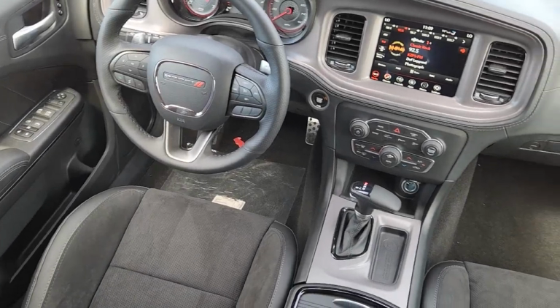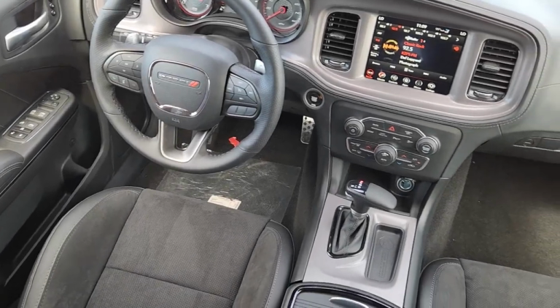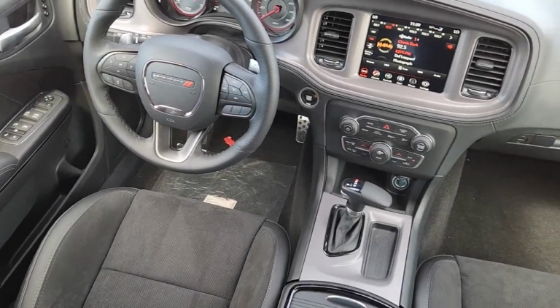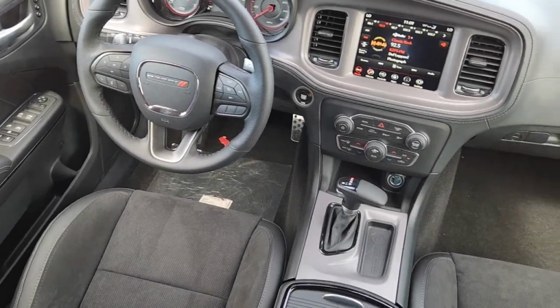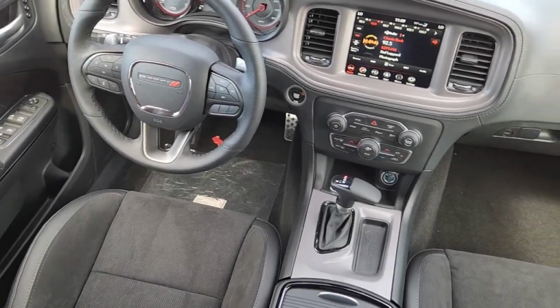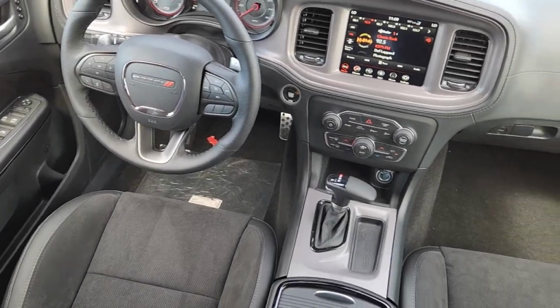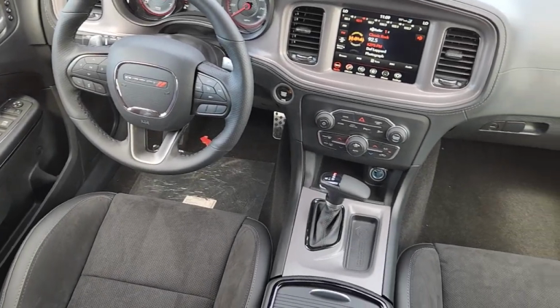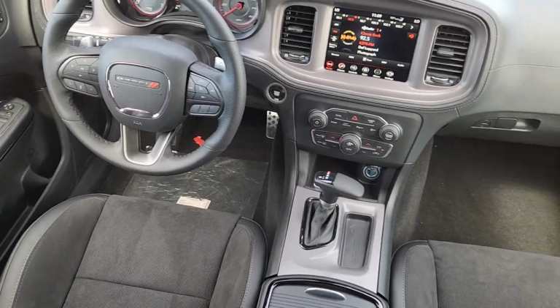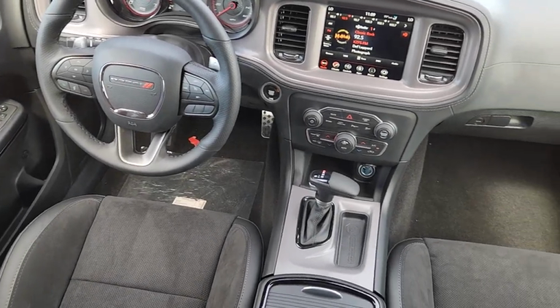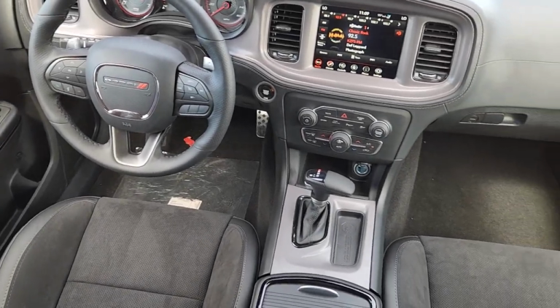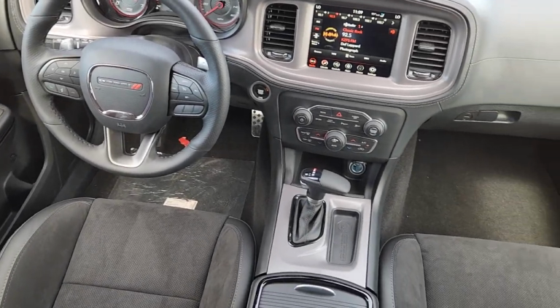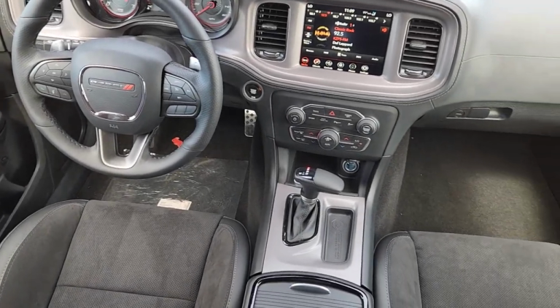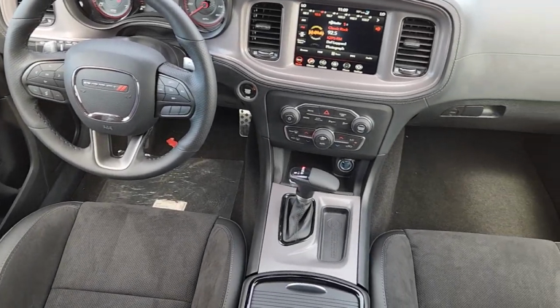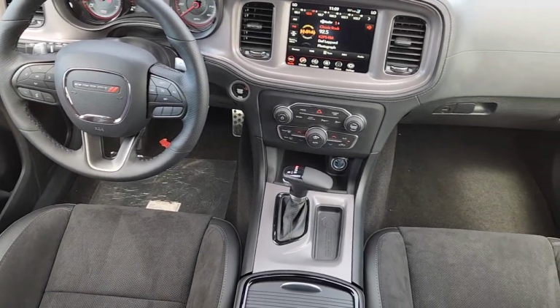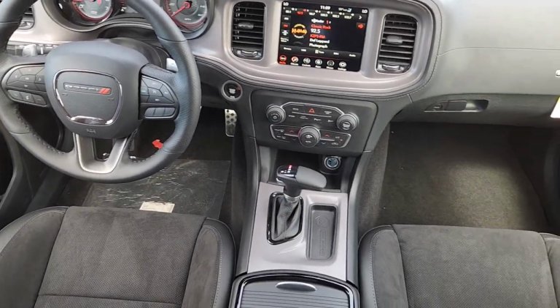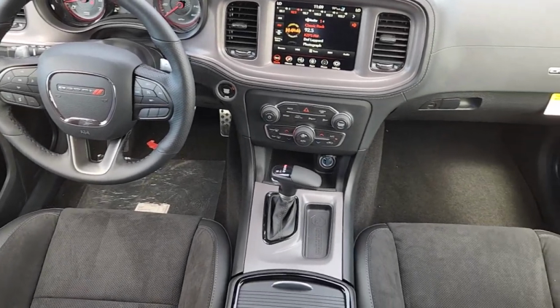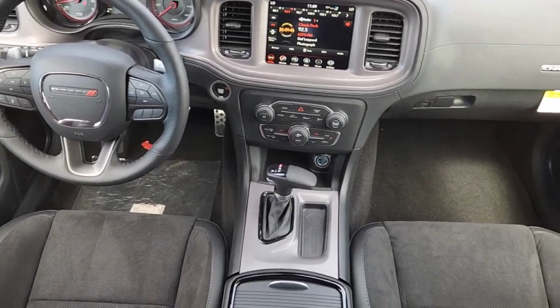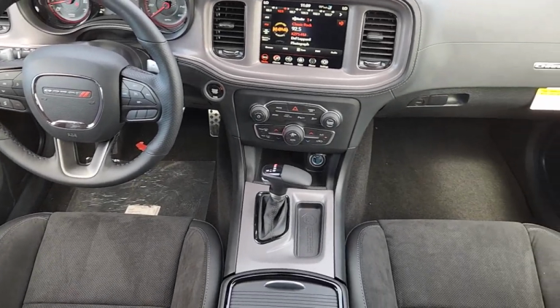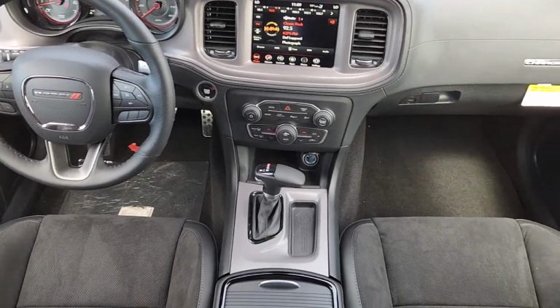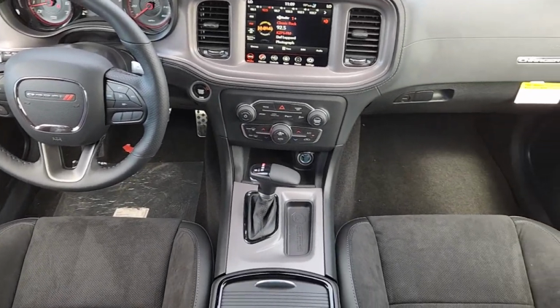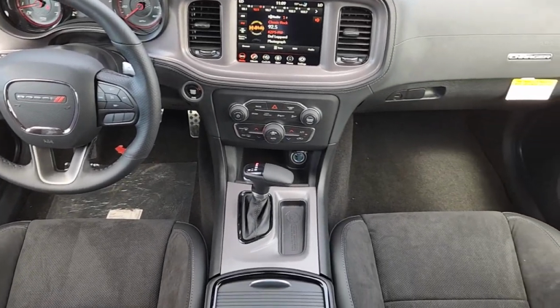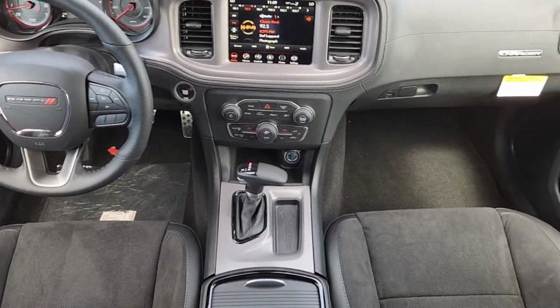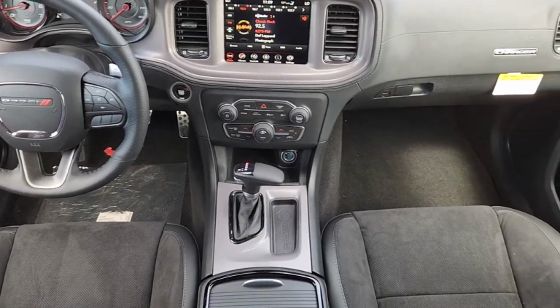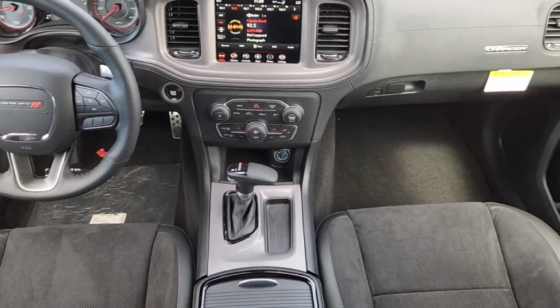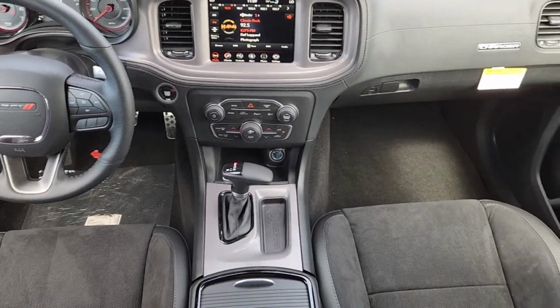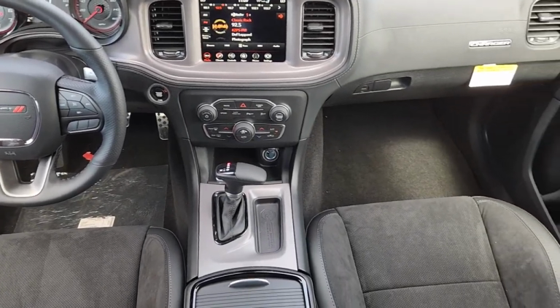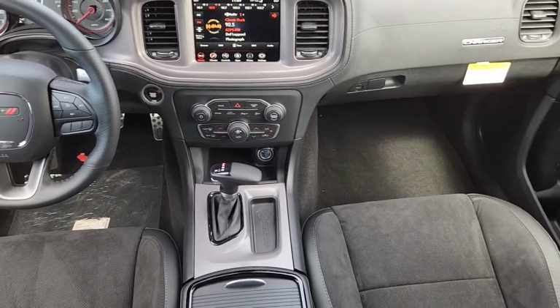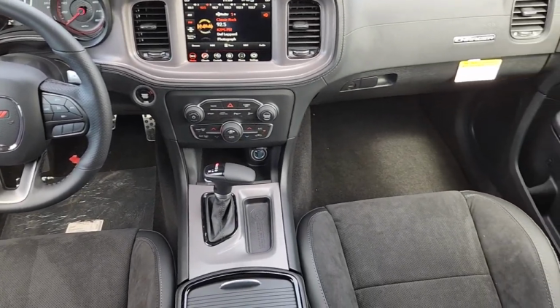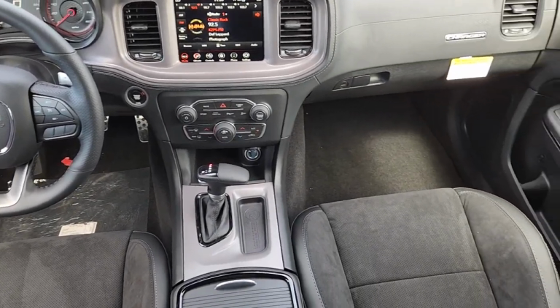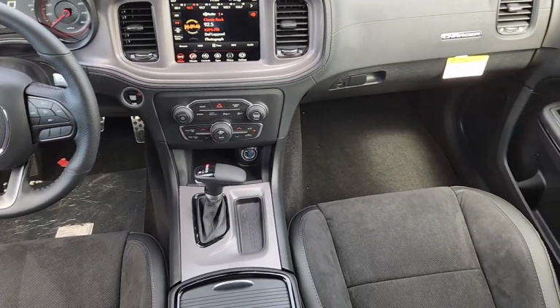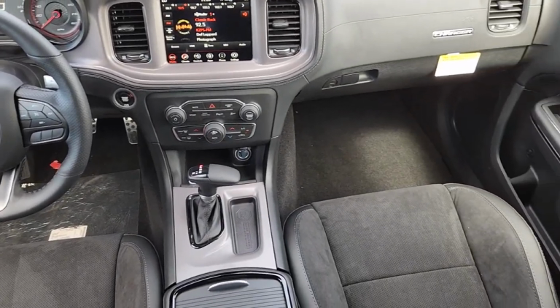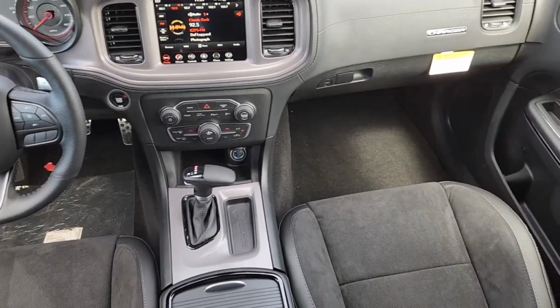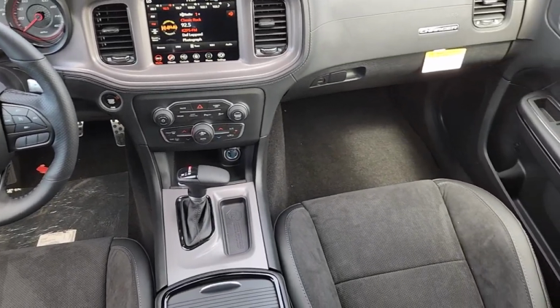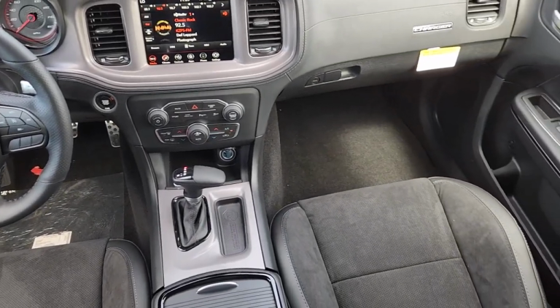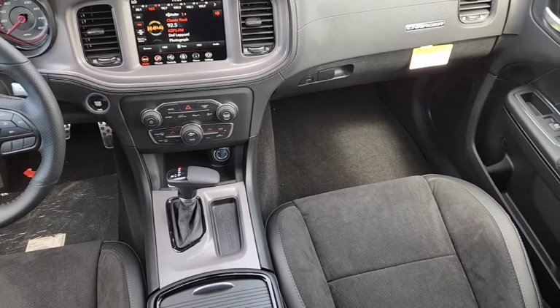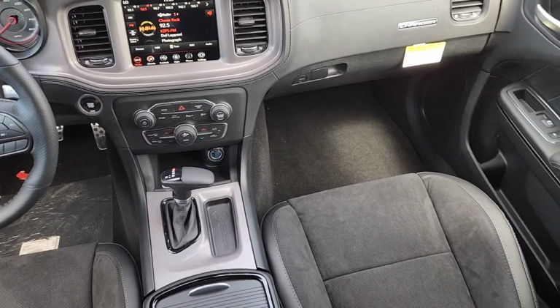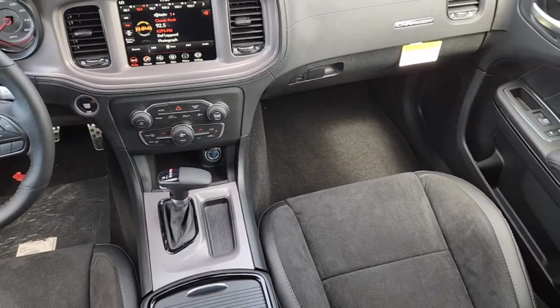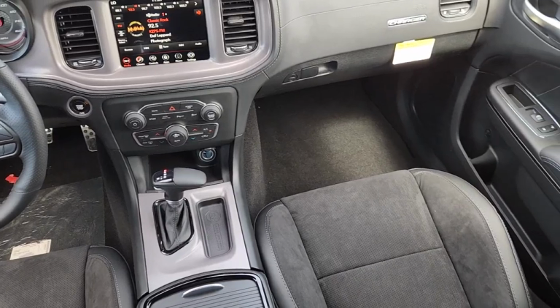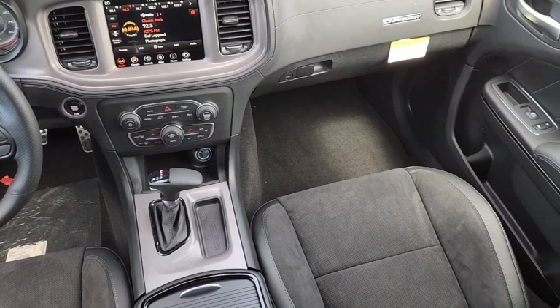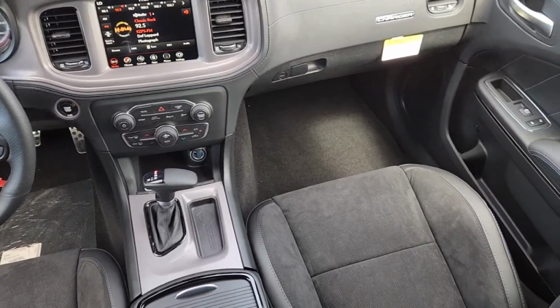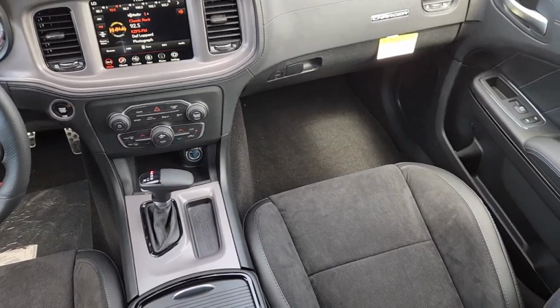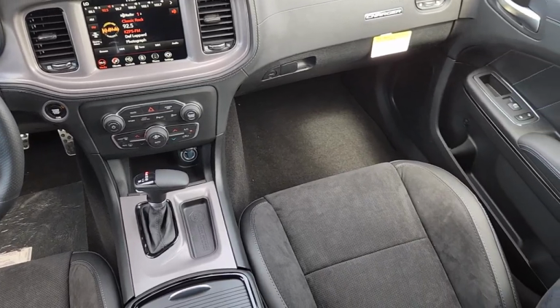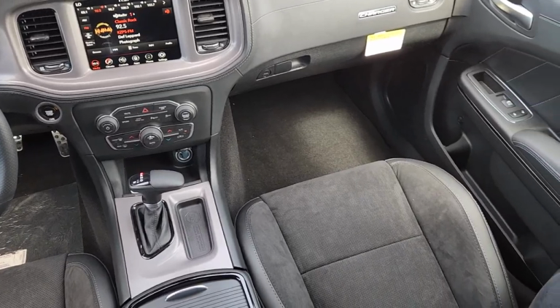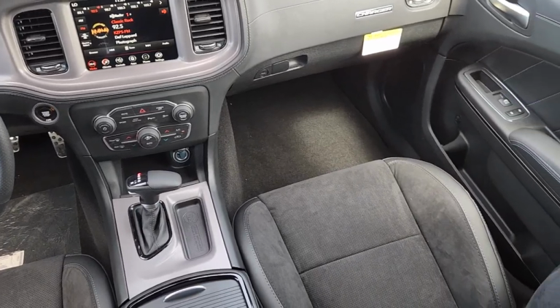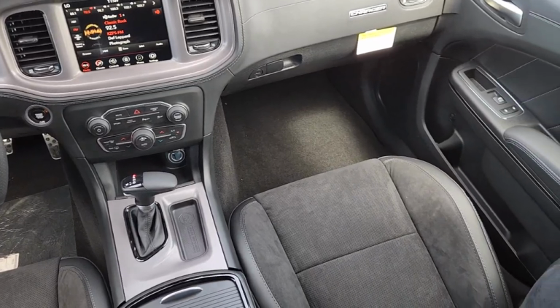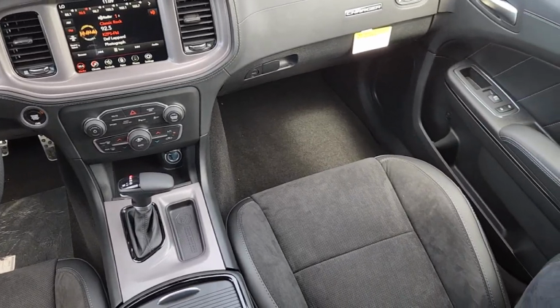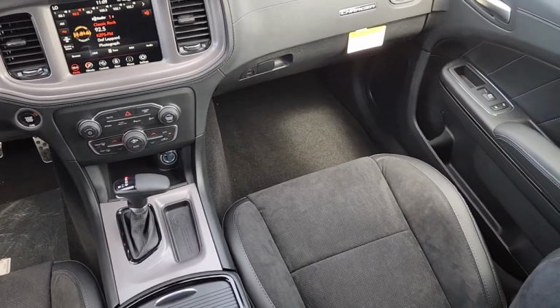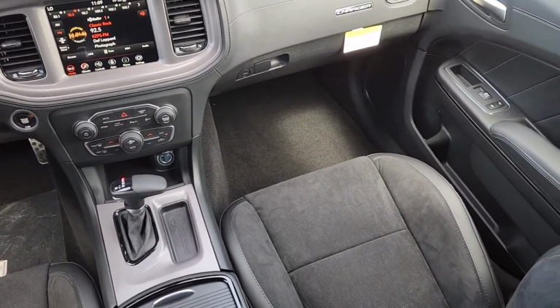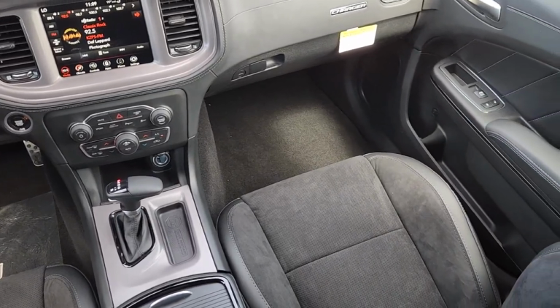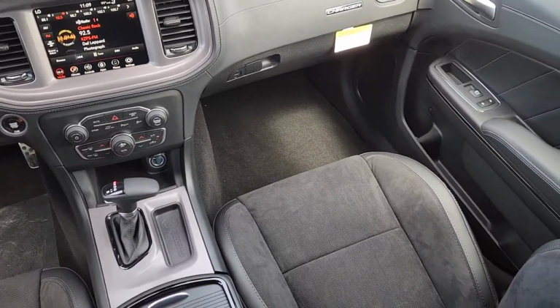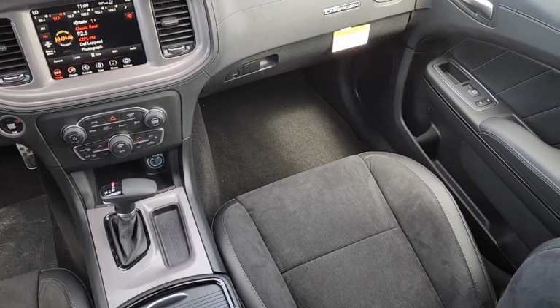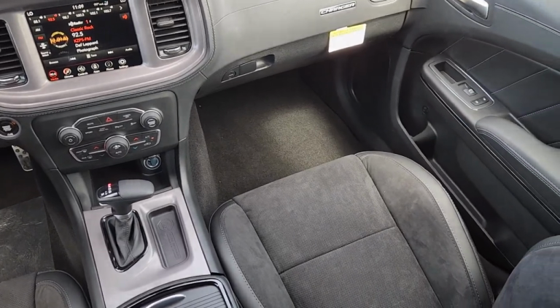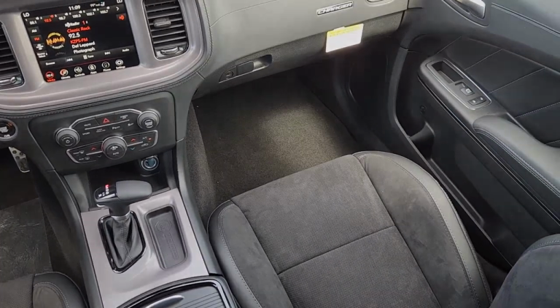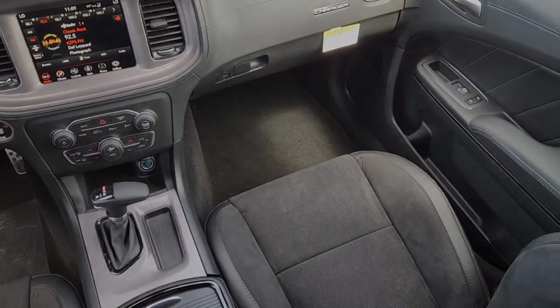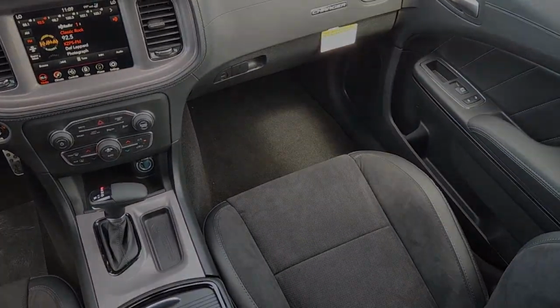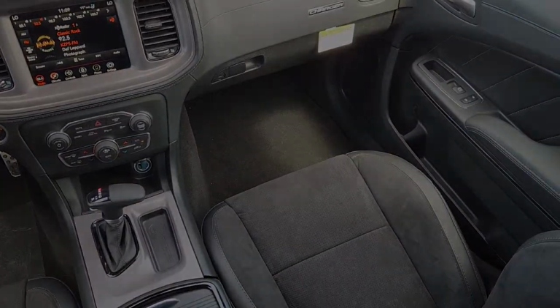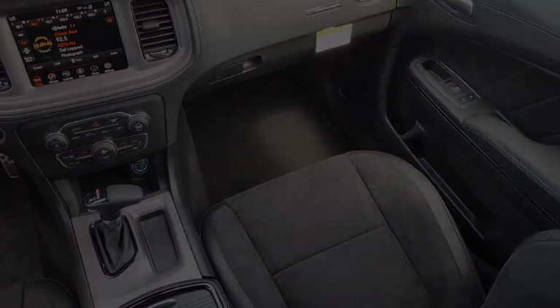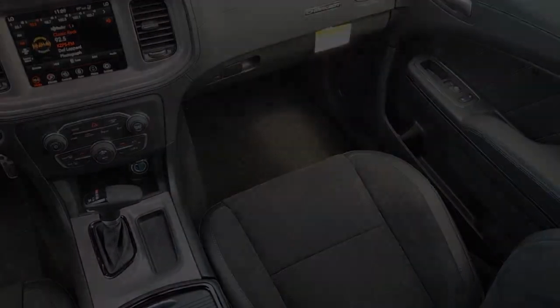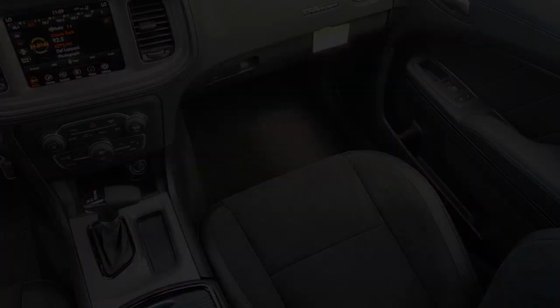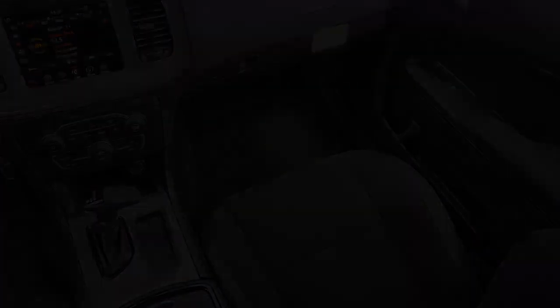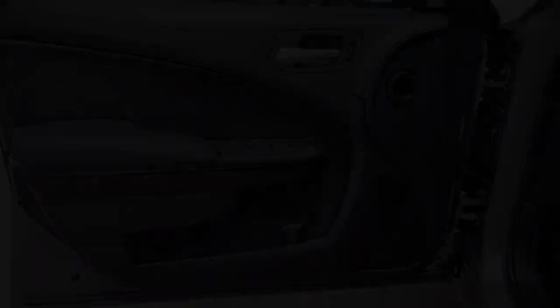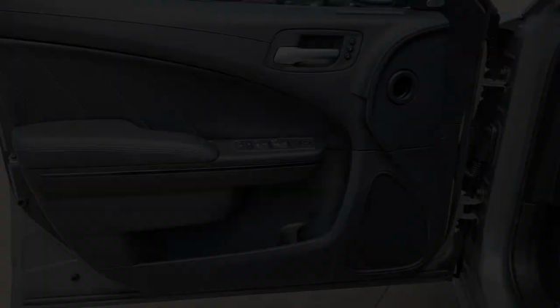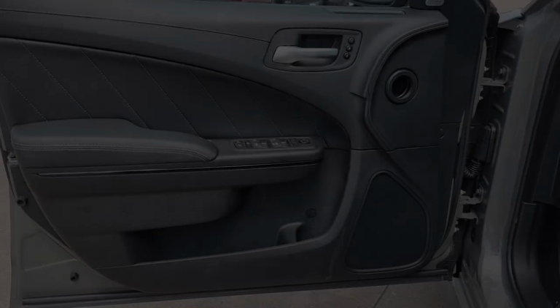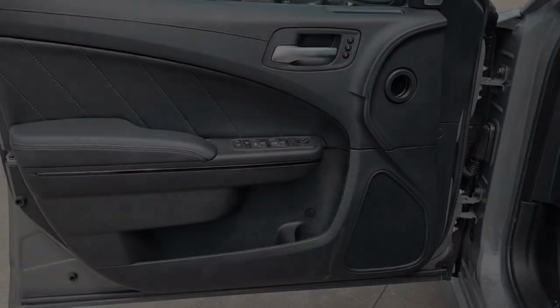Fog lamps, premium sound system. Feel the power of muscle car heritage at the wheel of the Charger — road test it today.